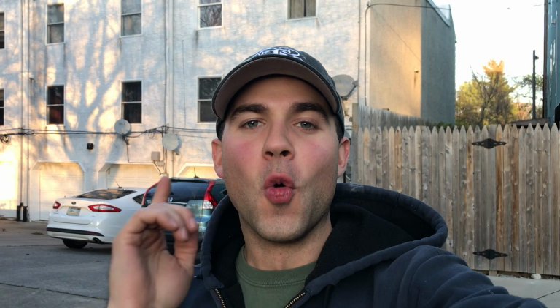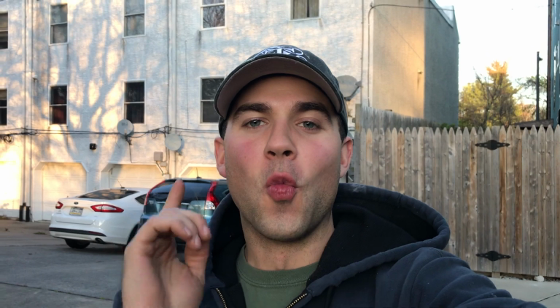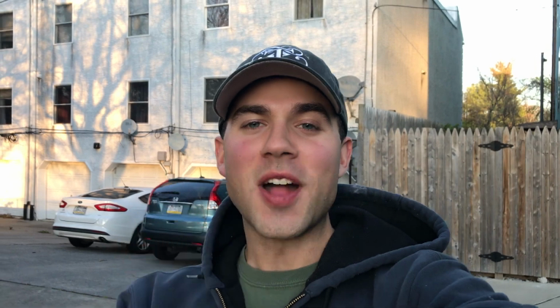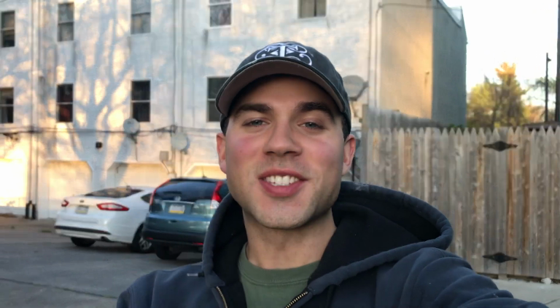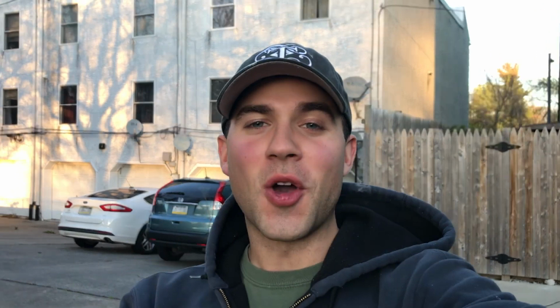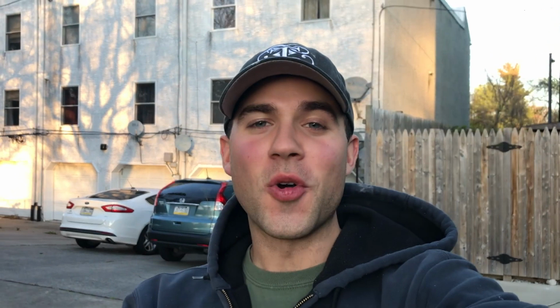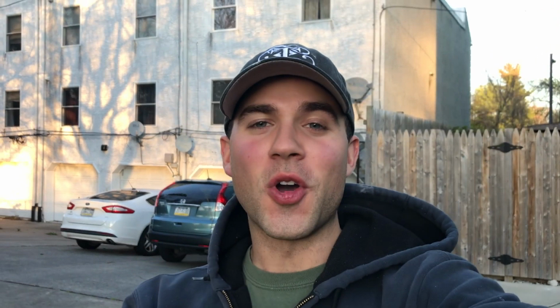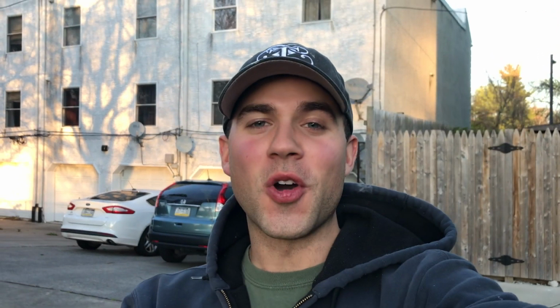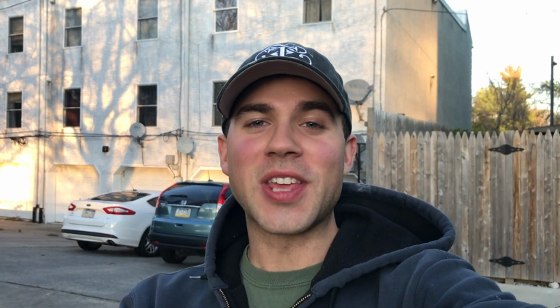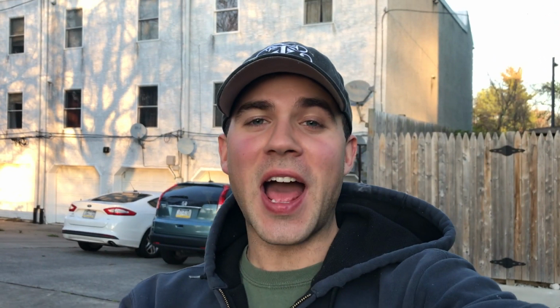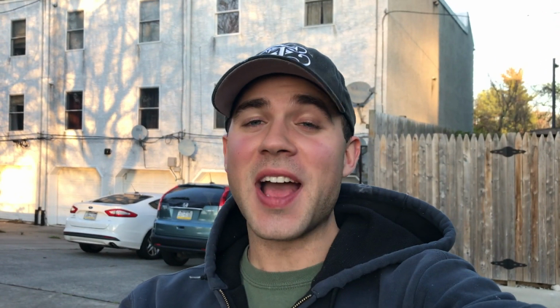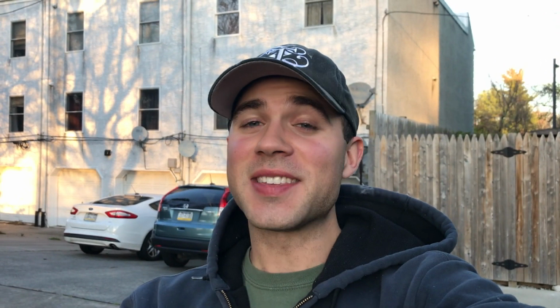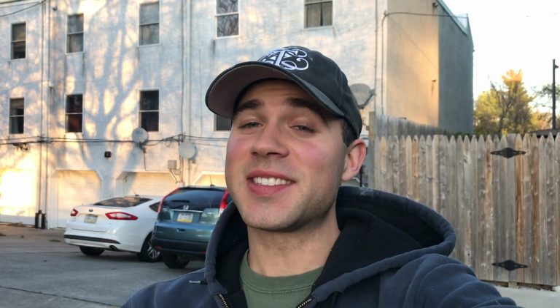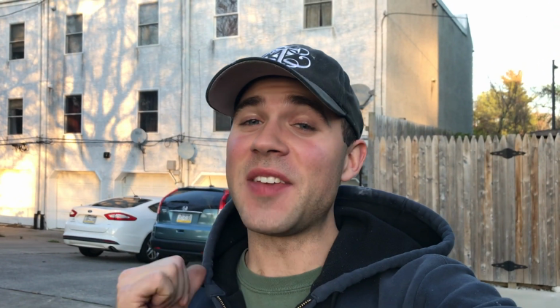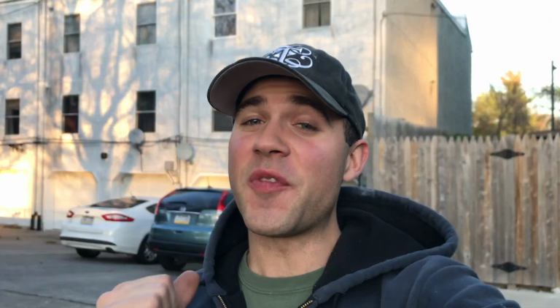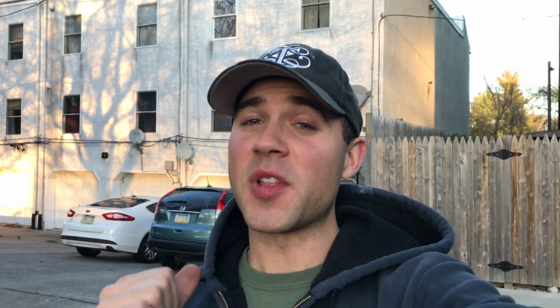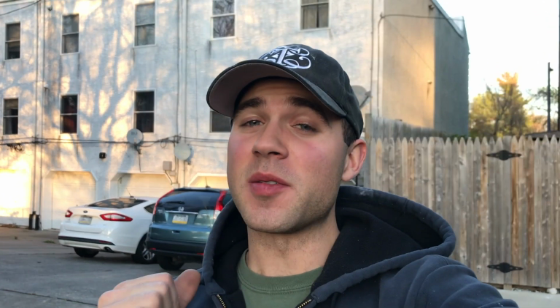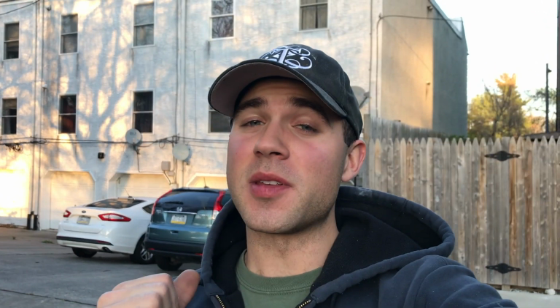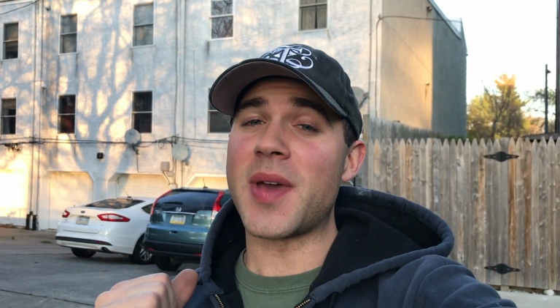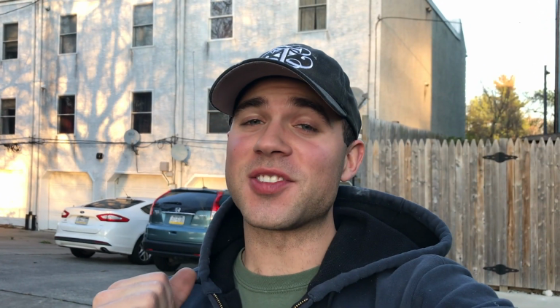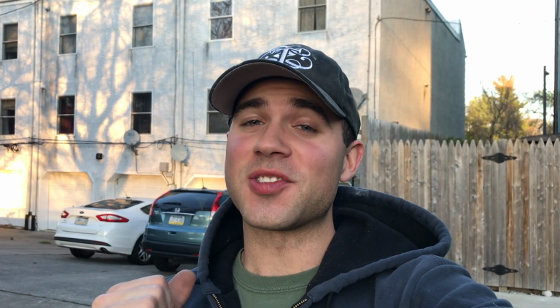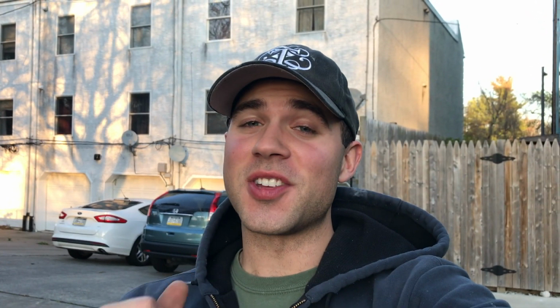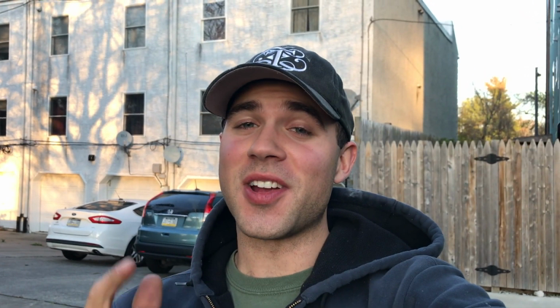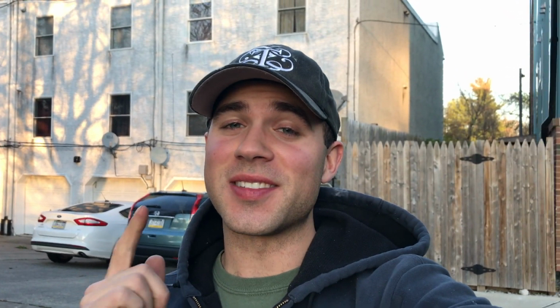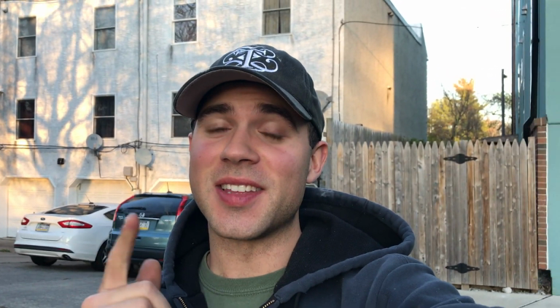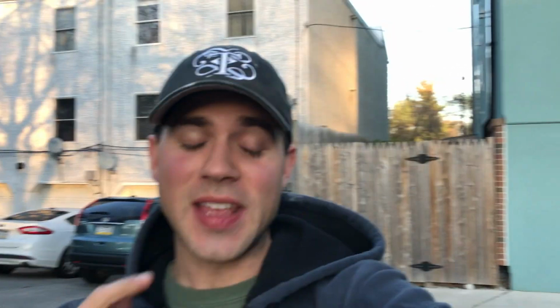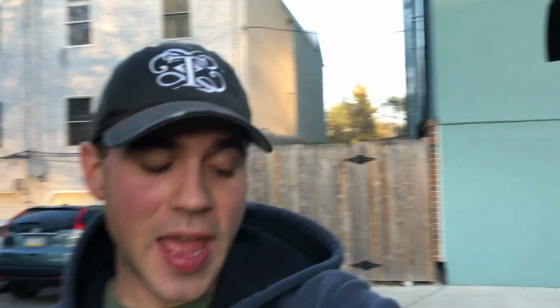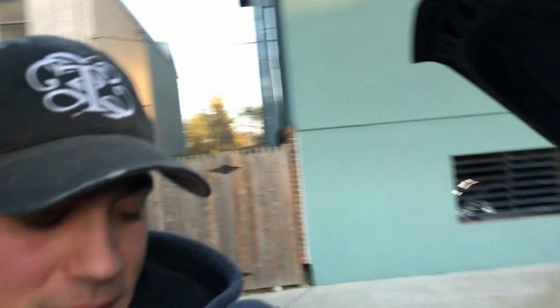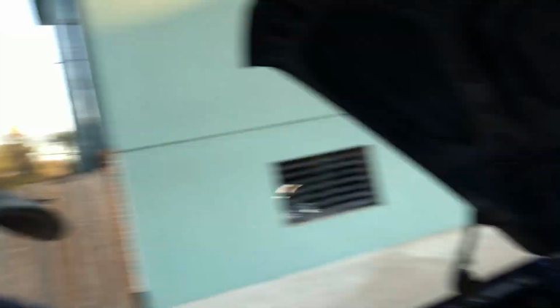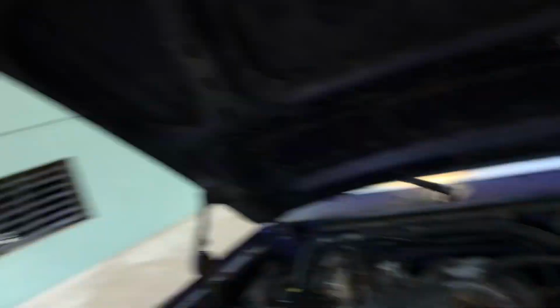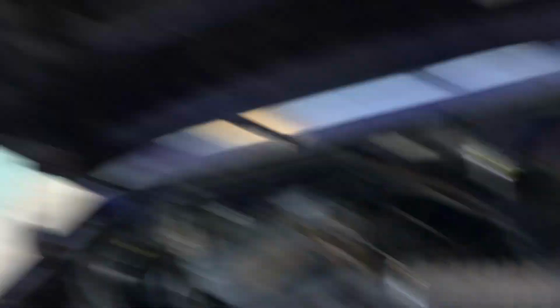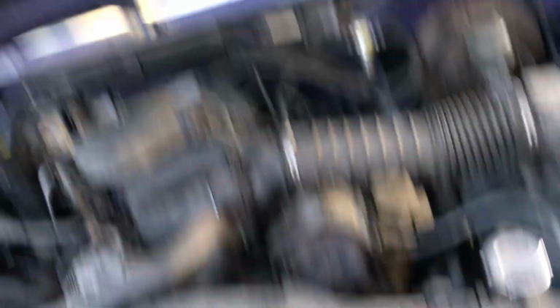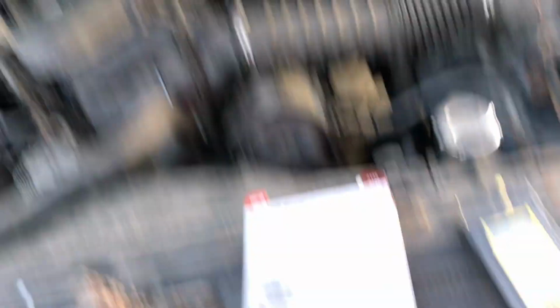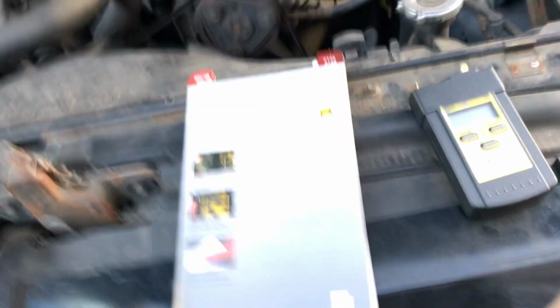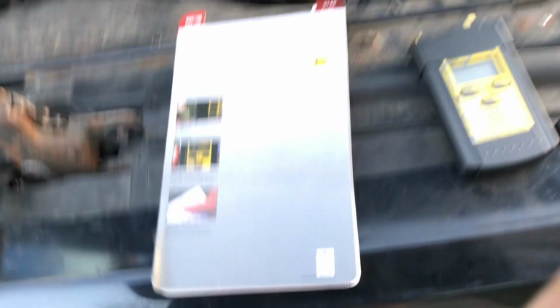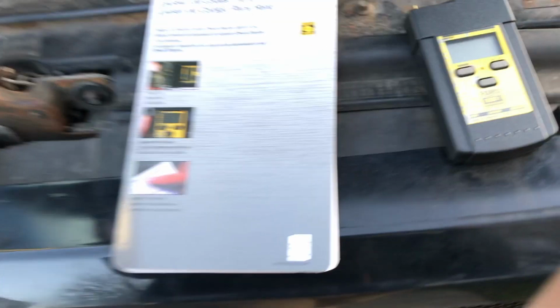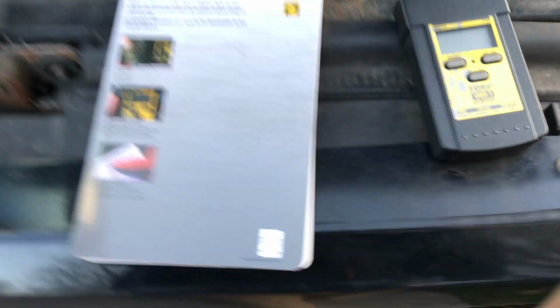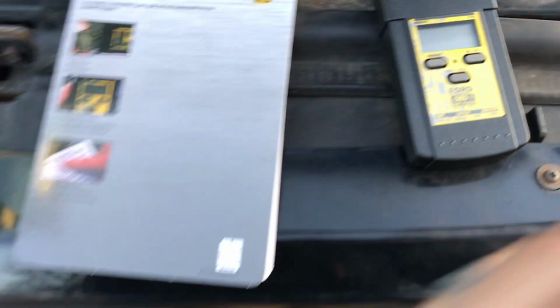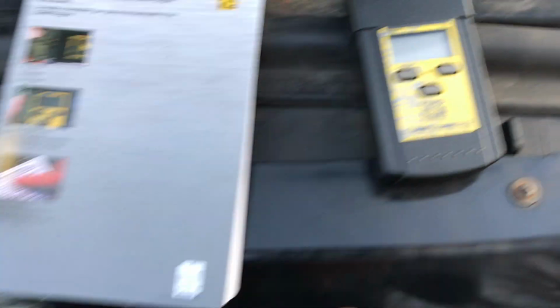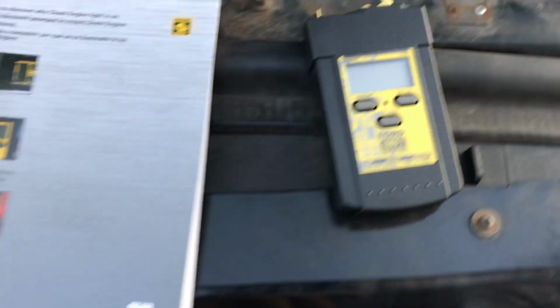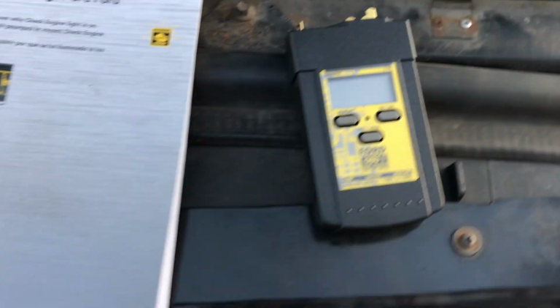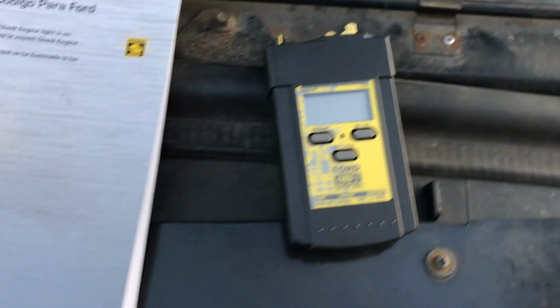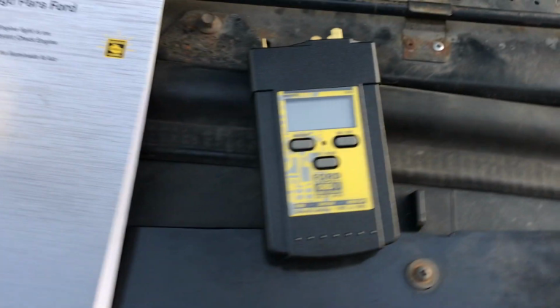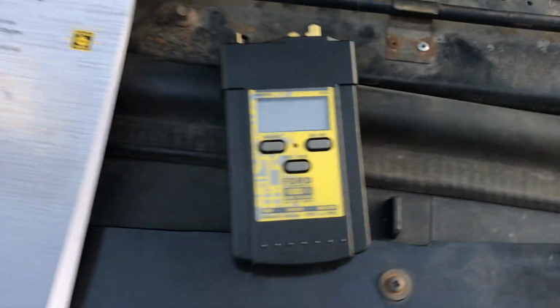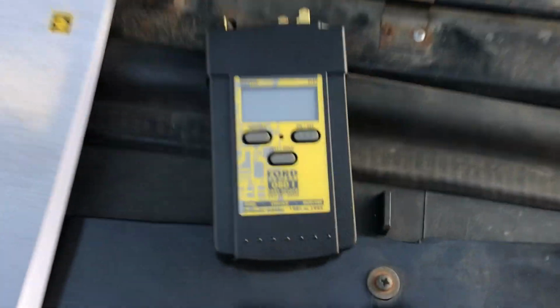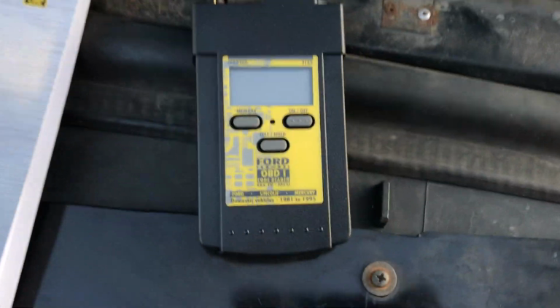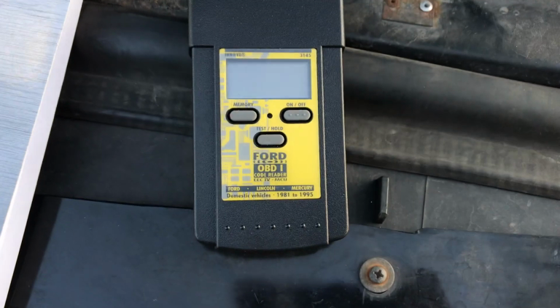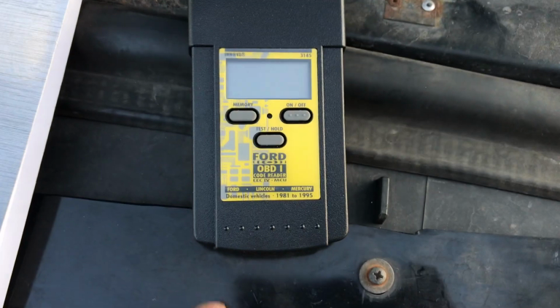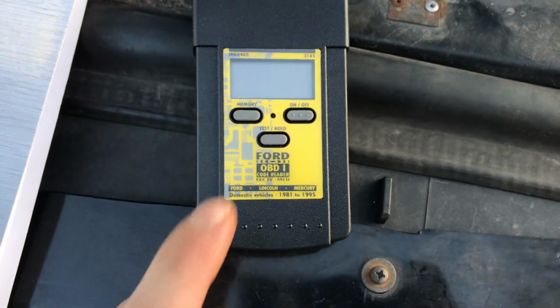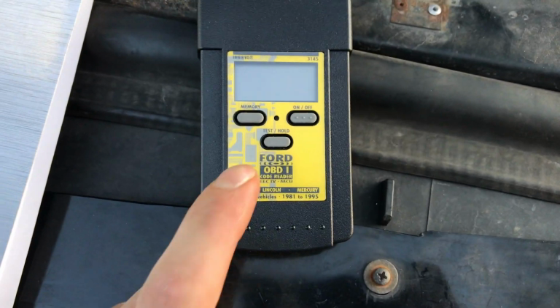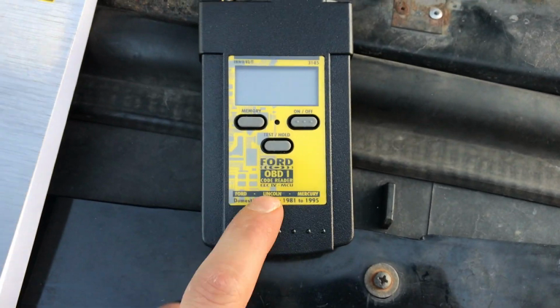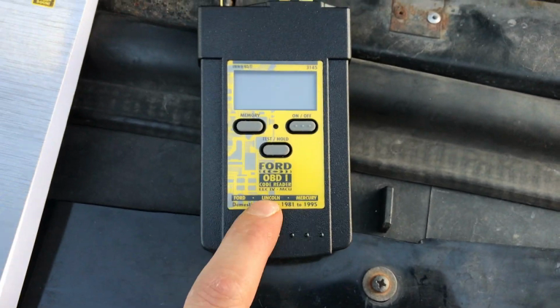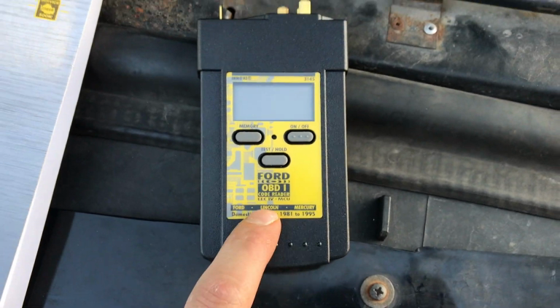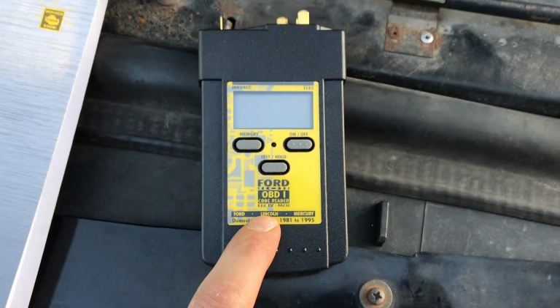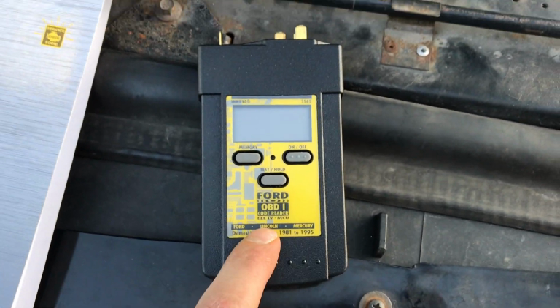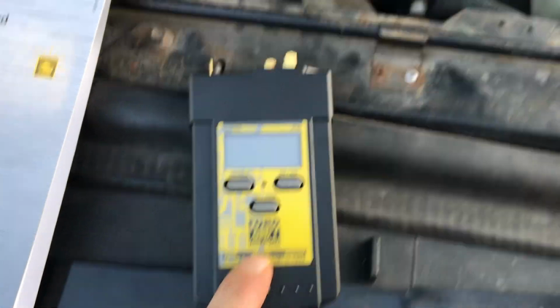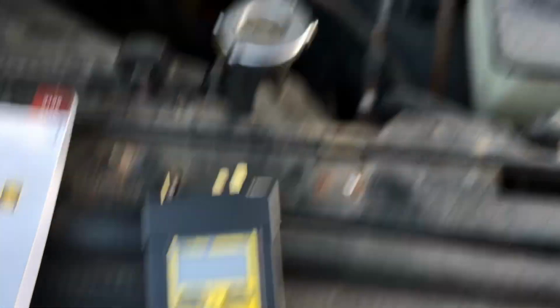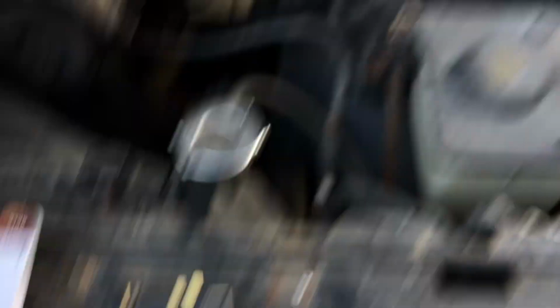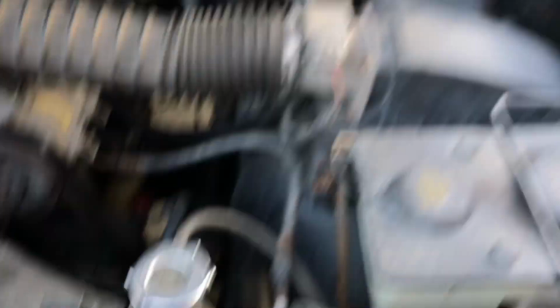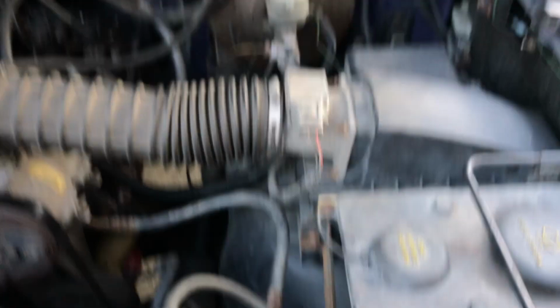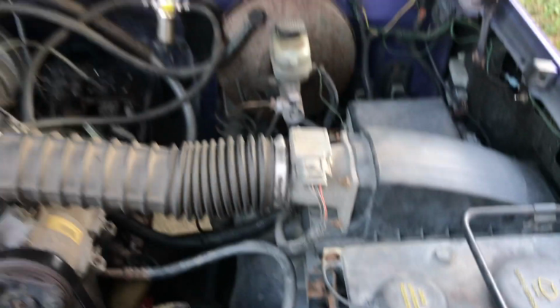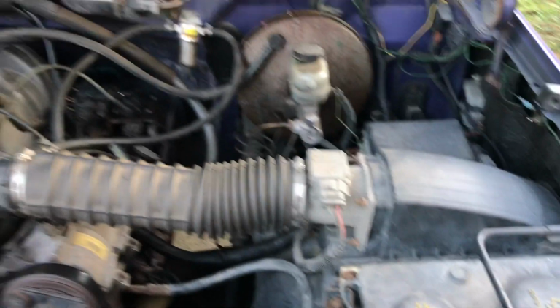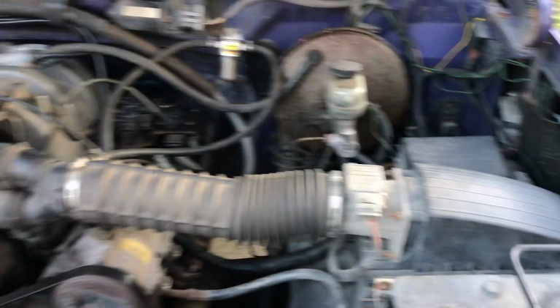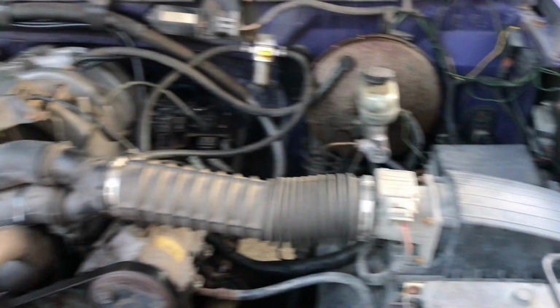What's going on guys? Stevie from the Minute Masters here, and today I'm going to show you how to read the codes in your truck.